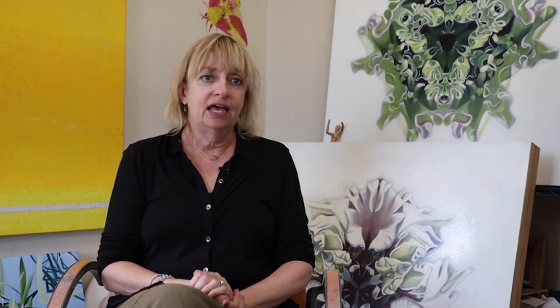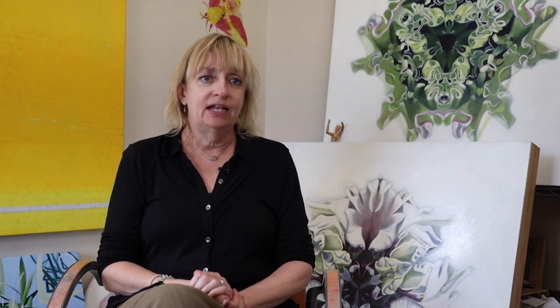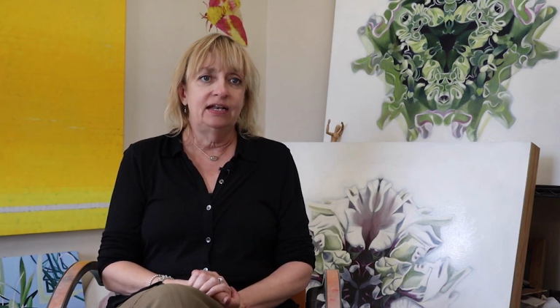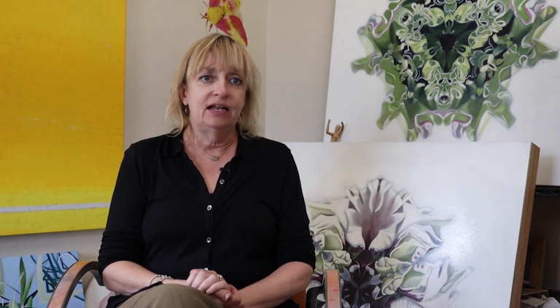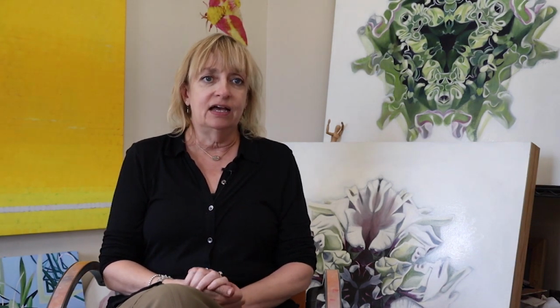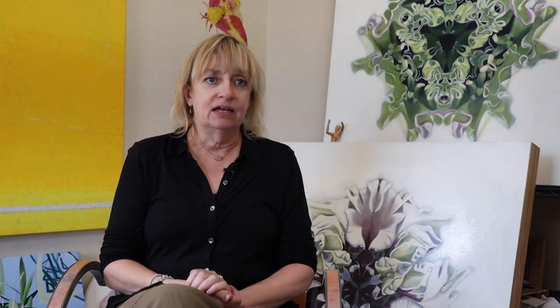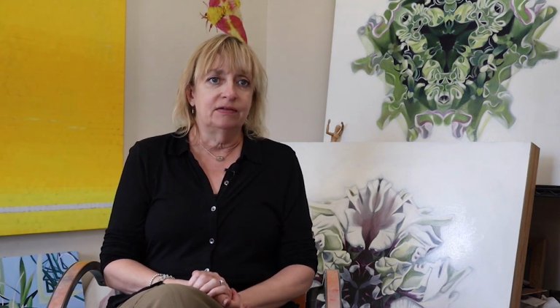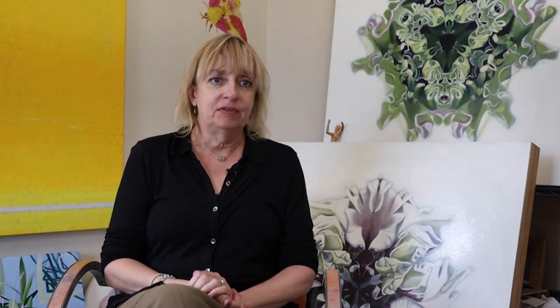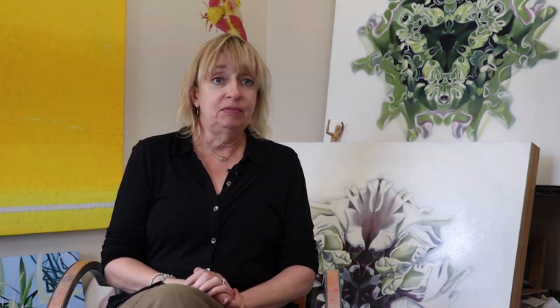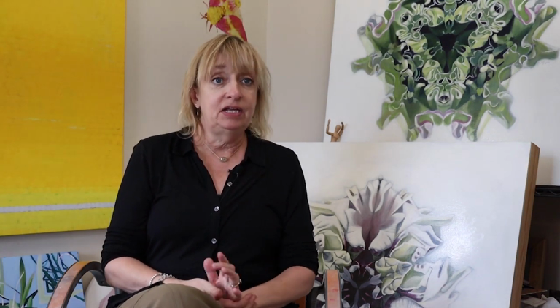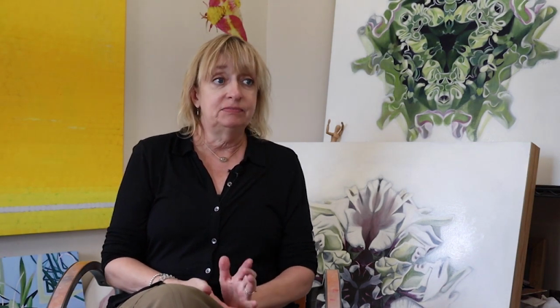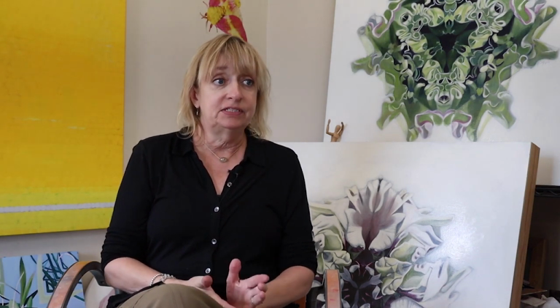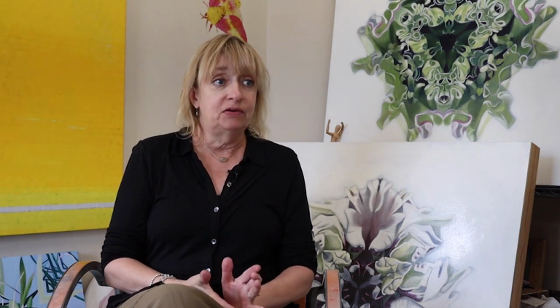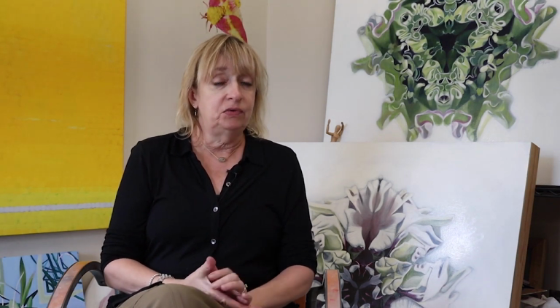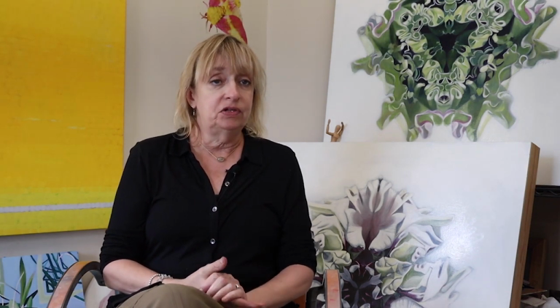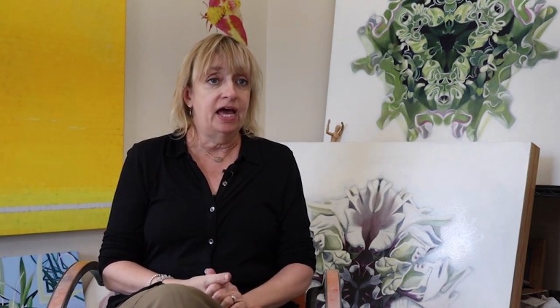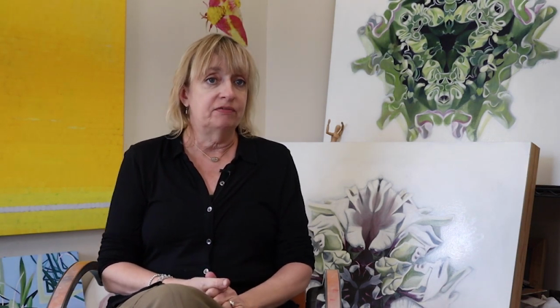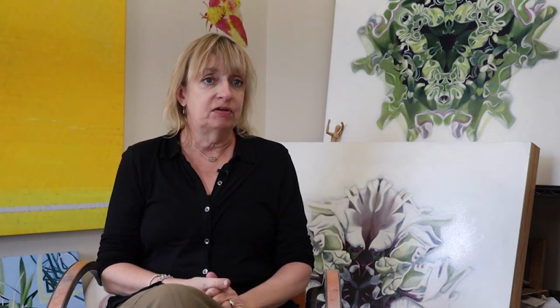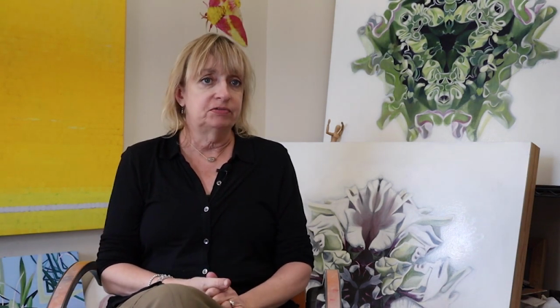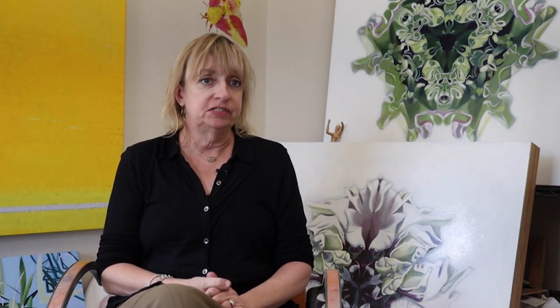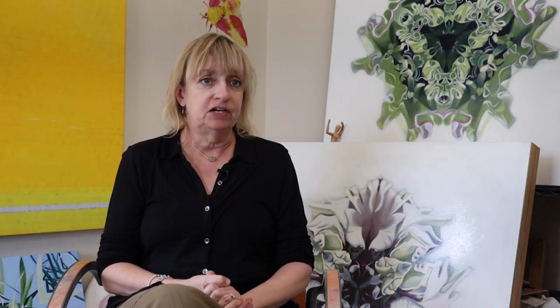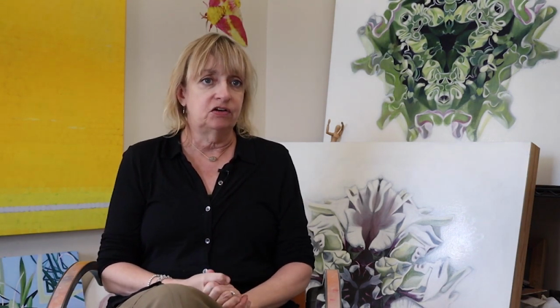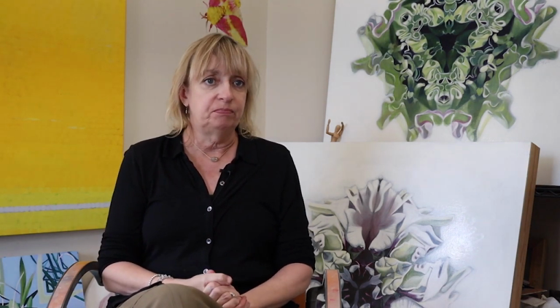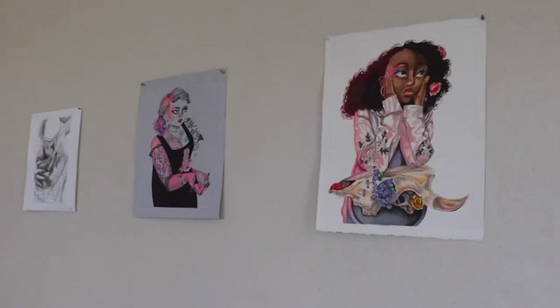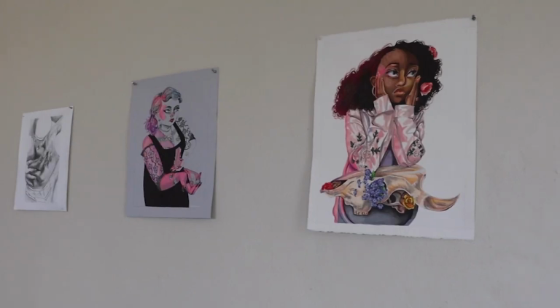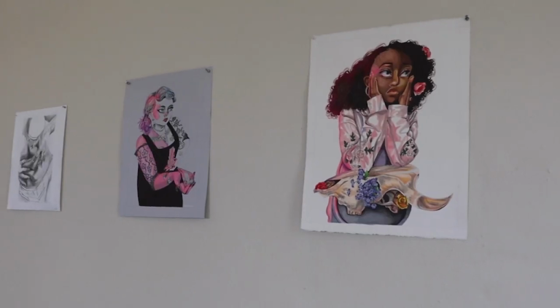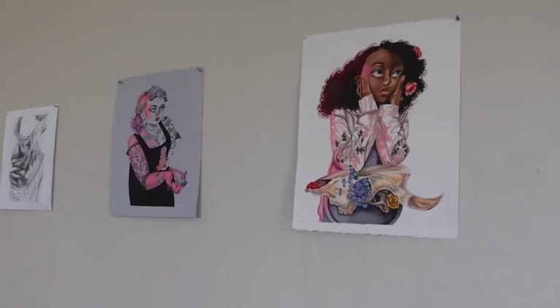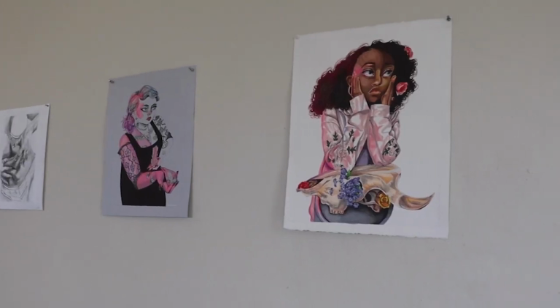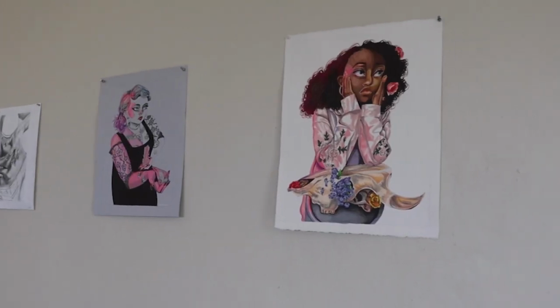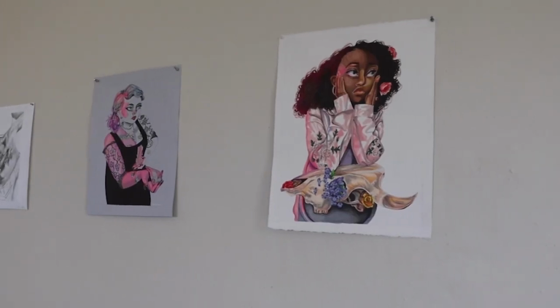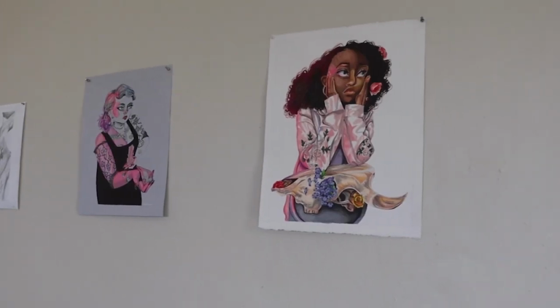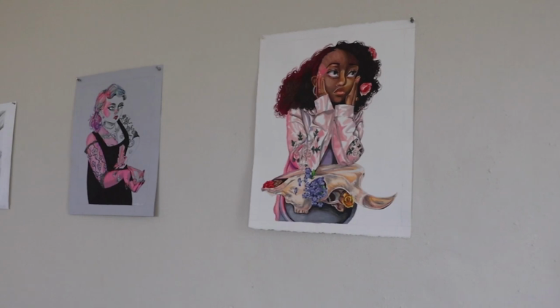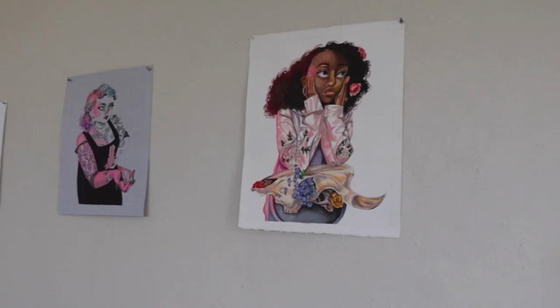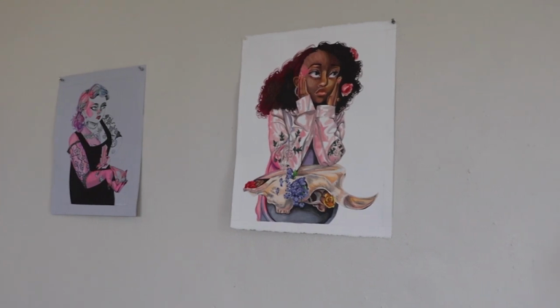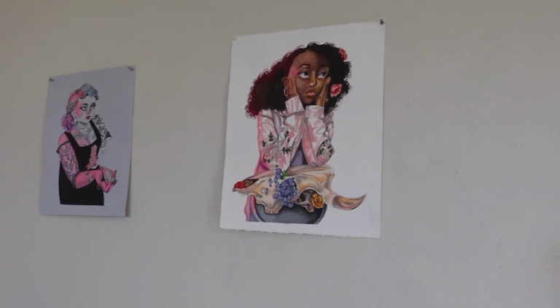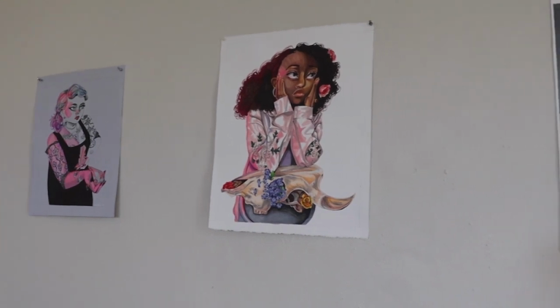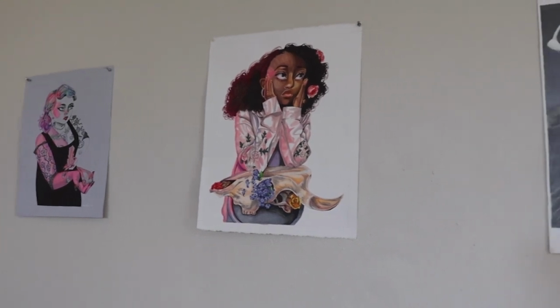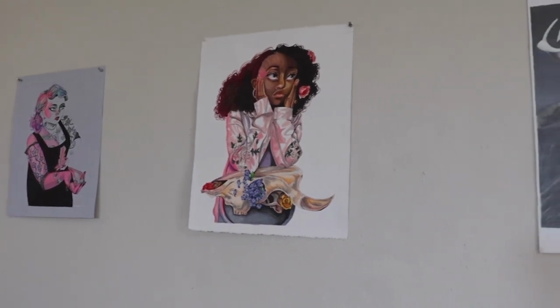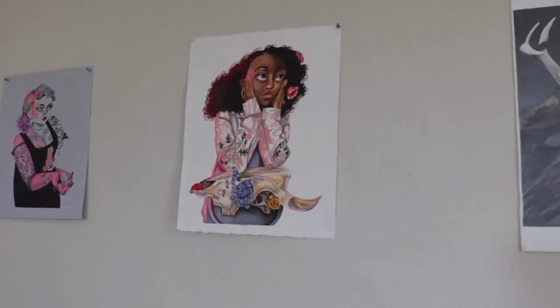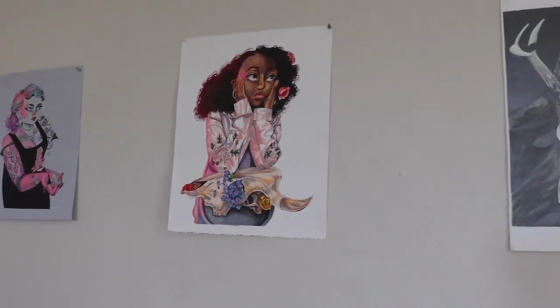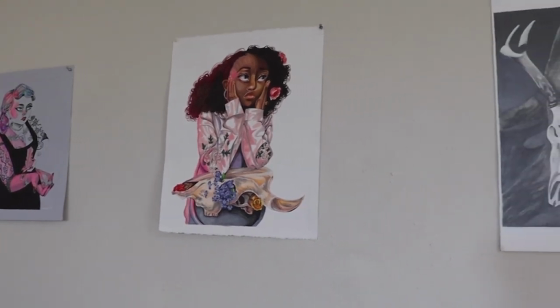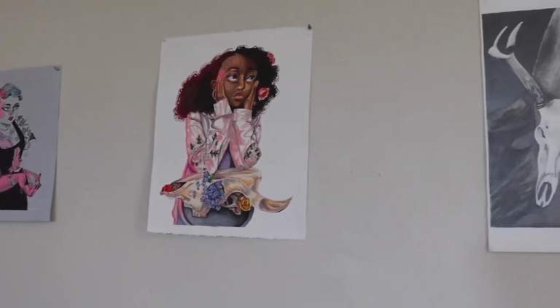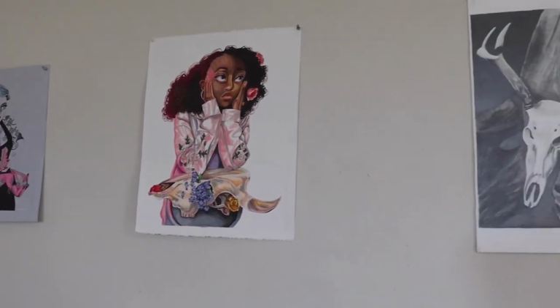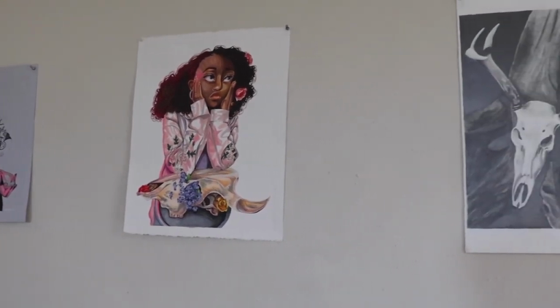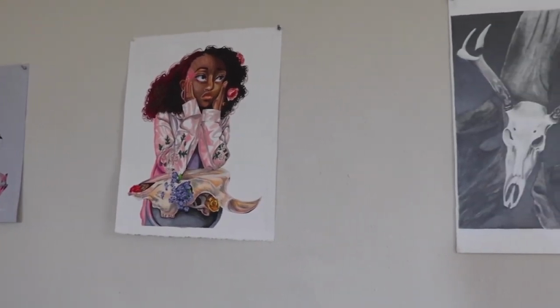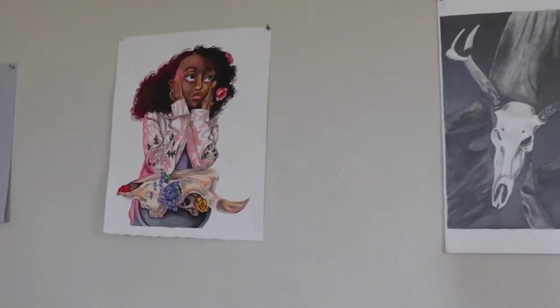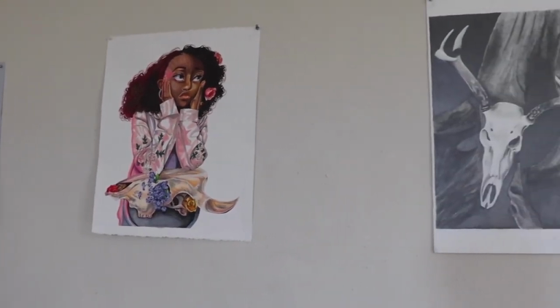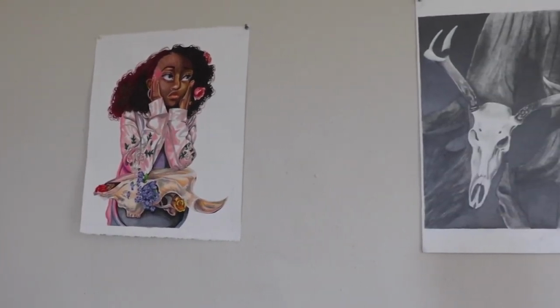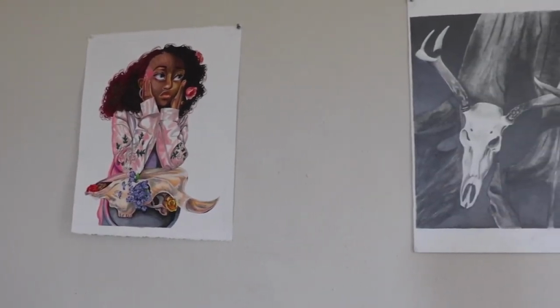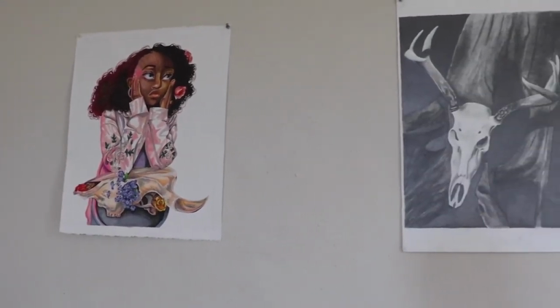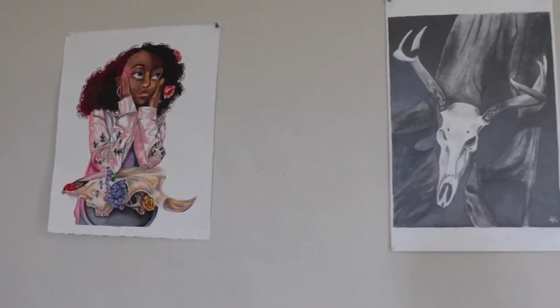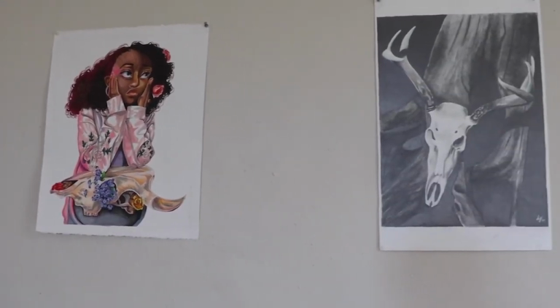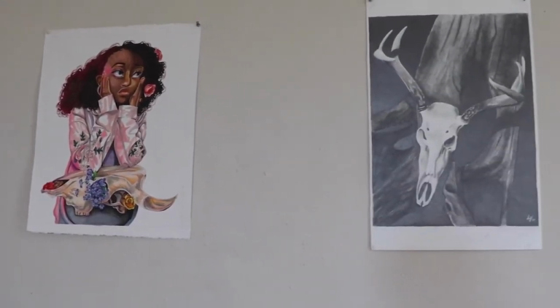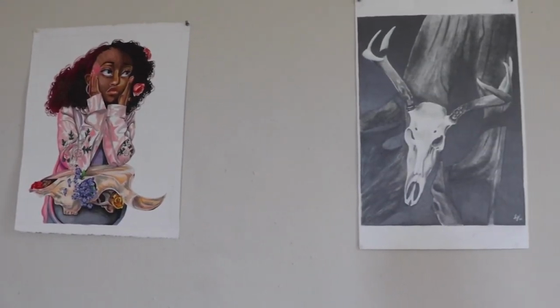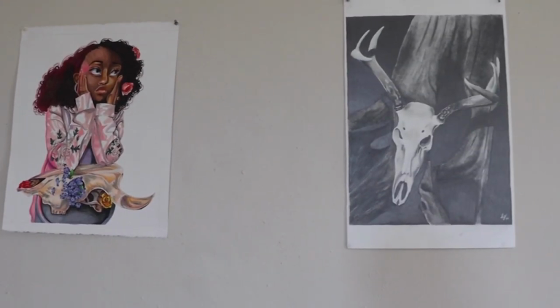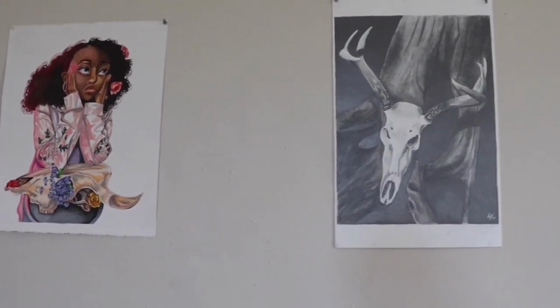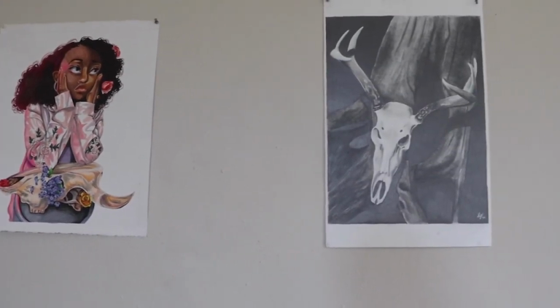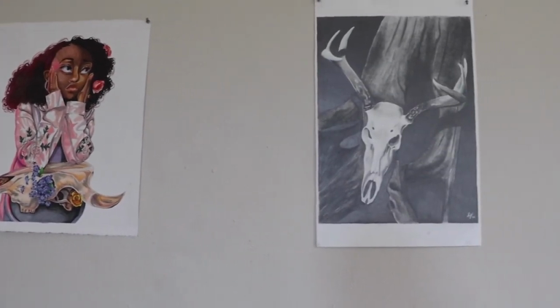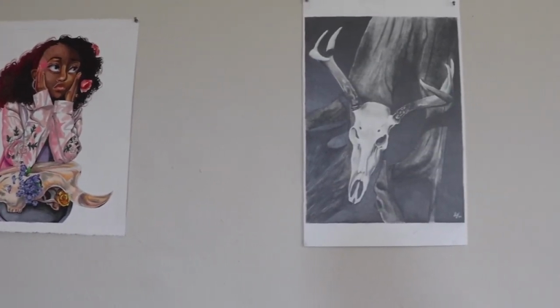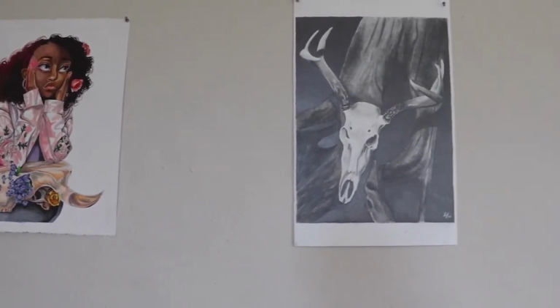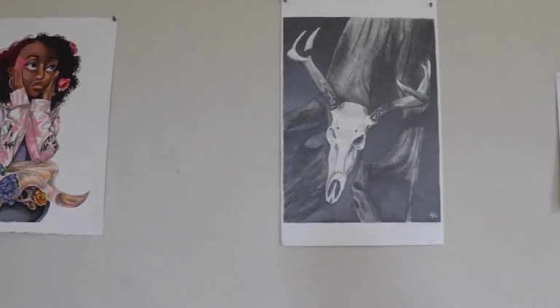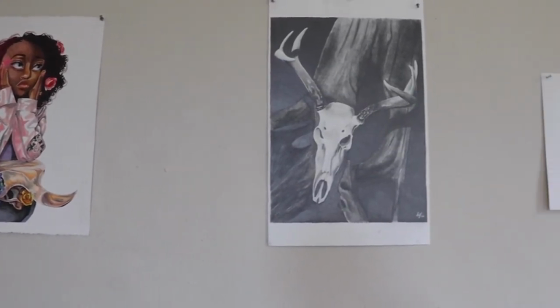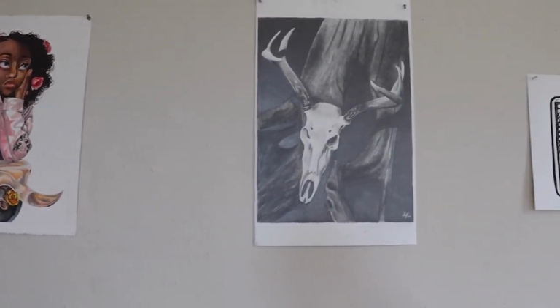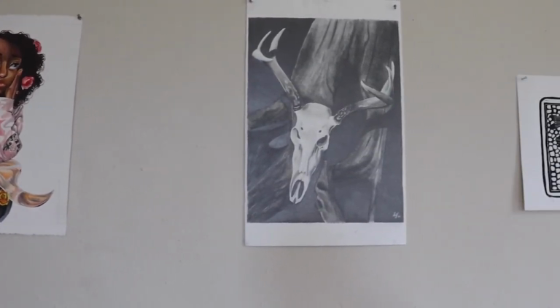The mediums represented are painting, printmaking, drawing, two-dimensional design, ceramics, and graphic design.